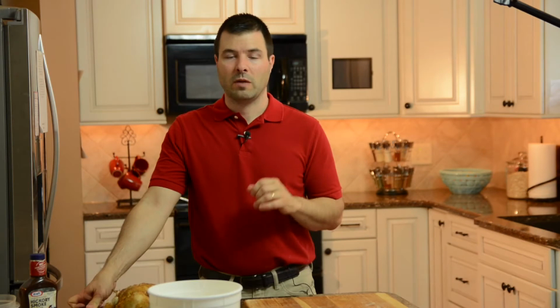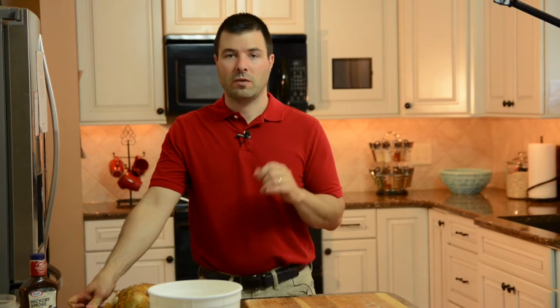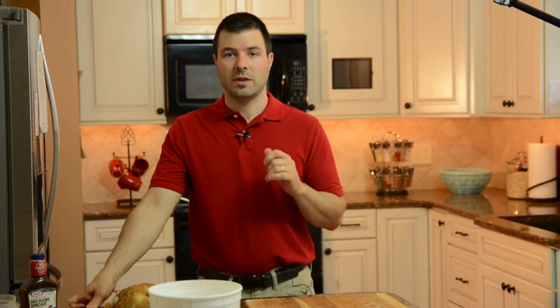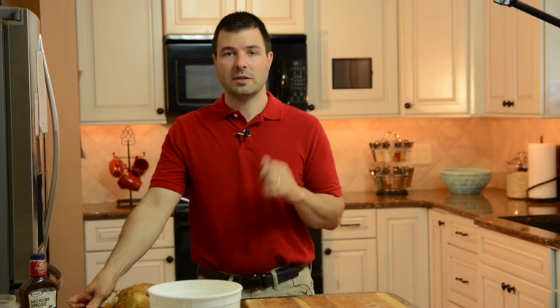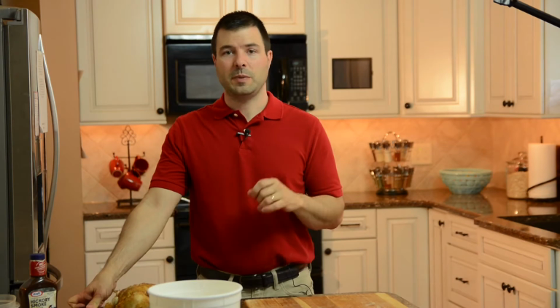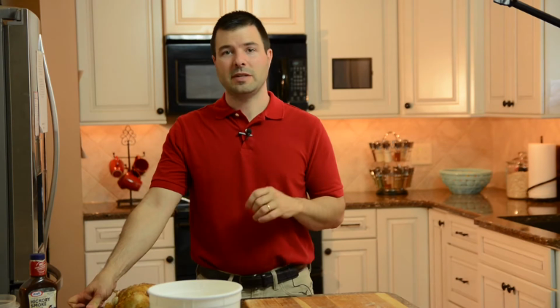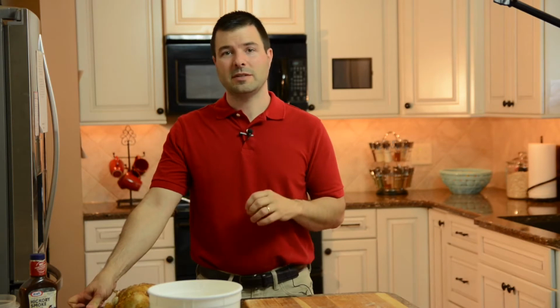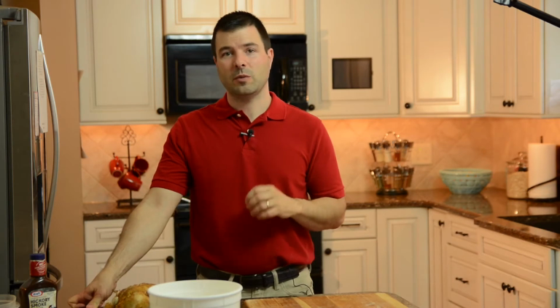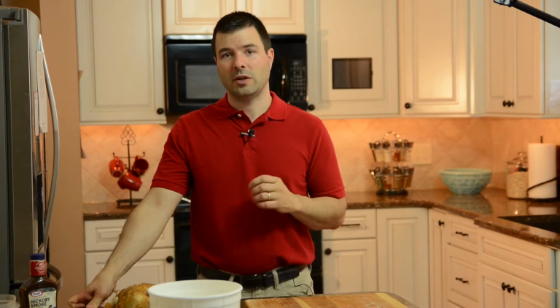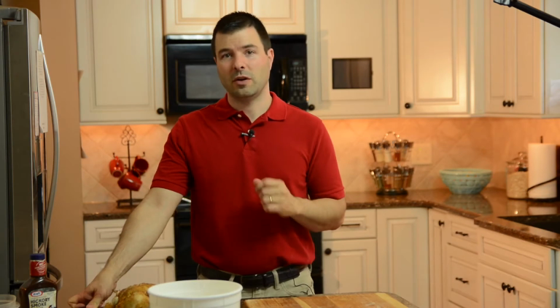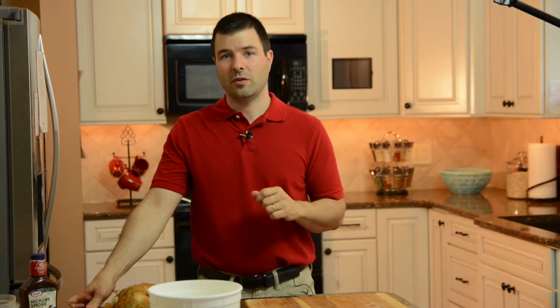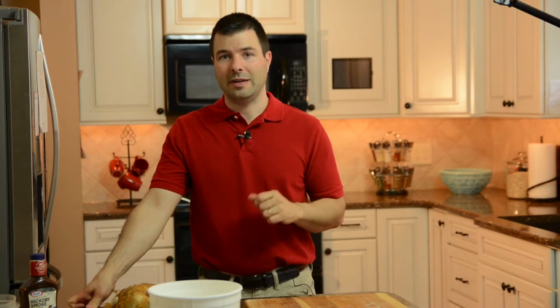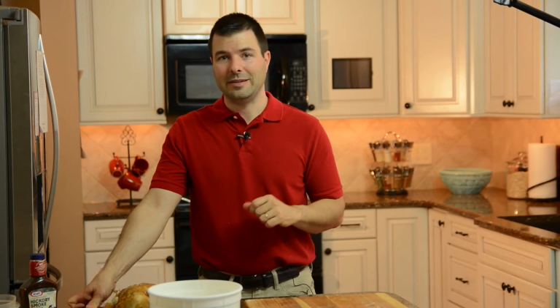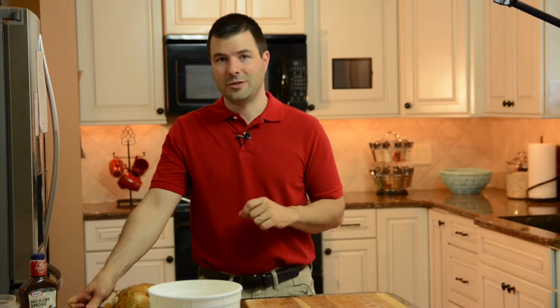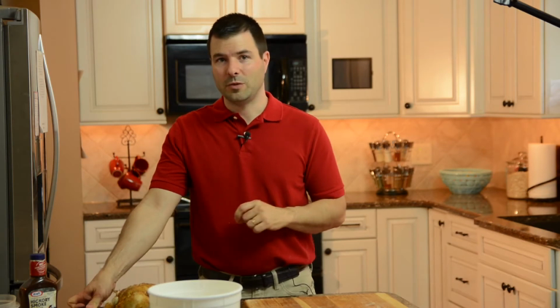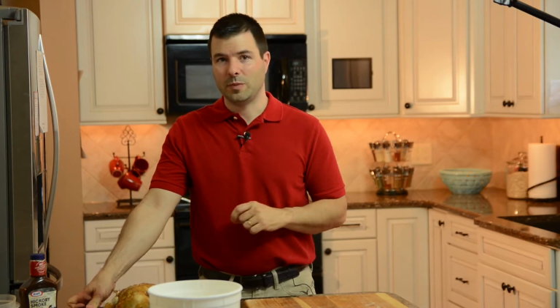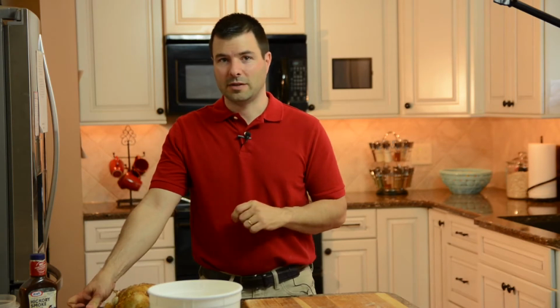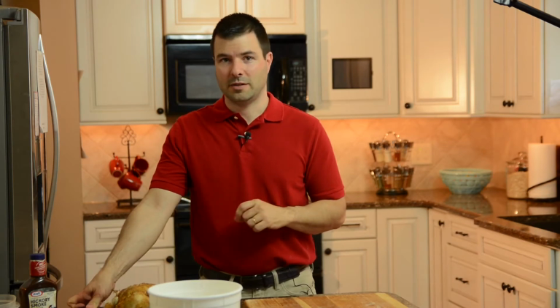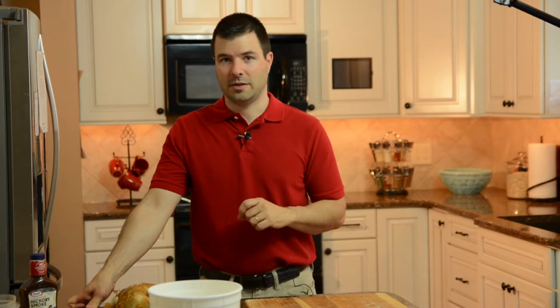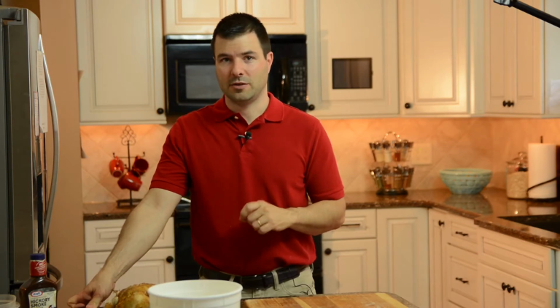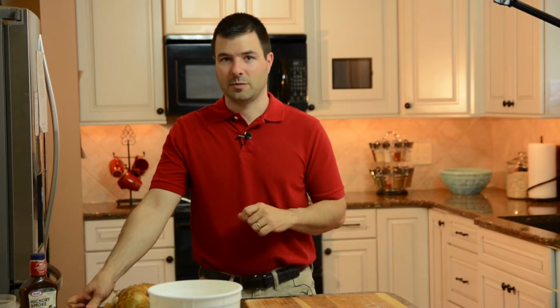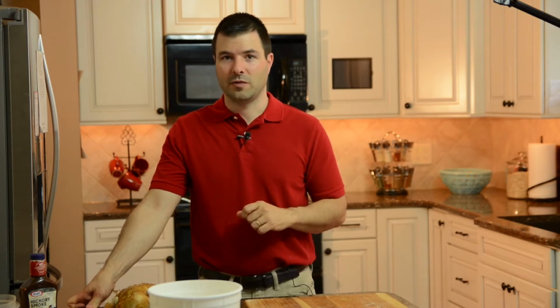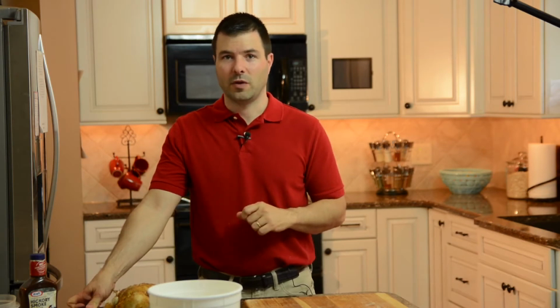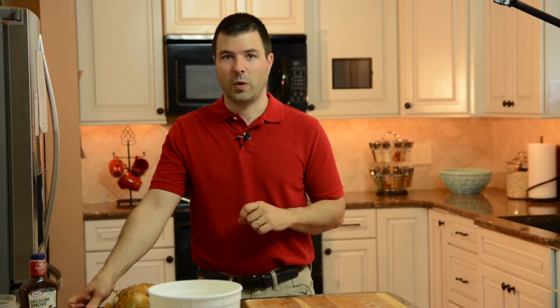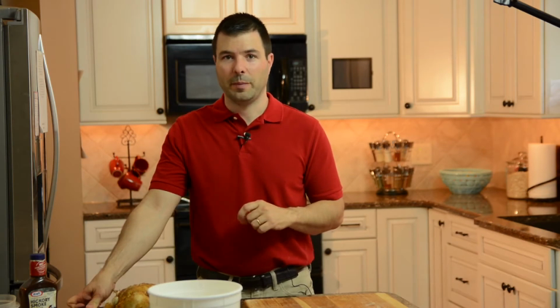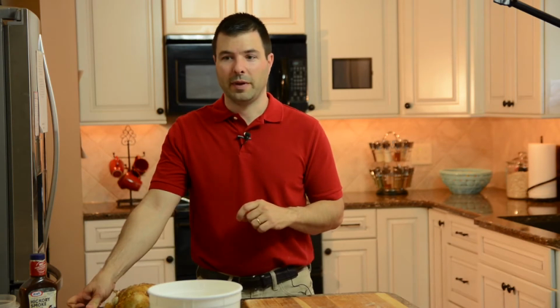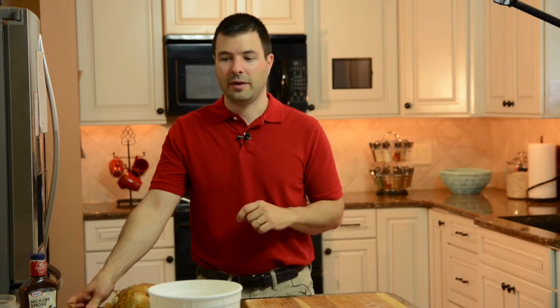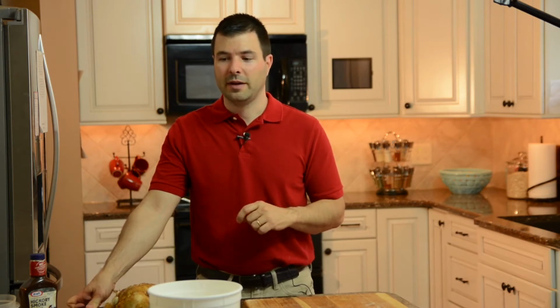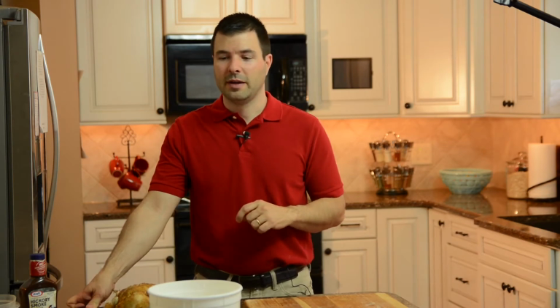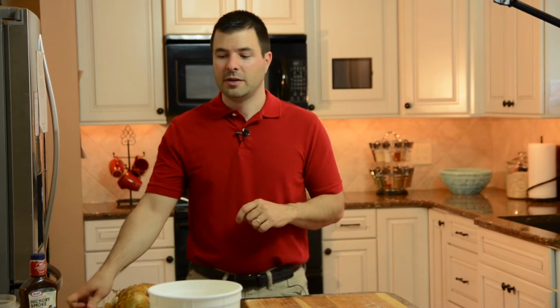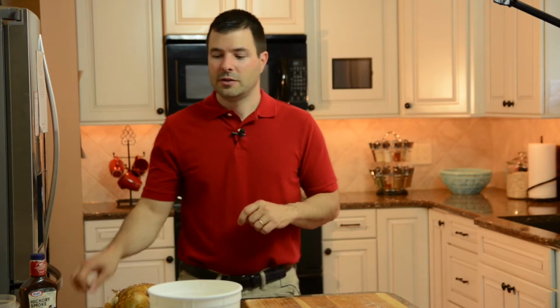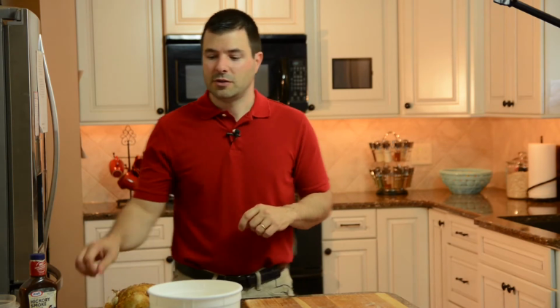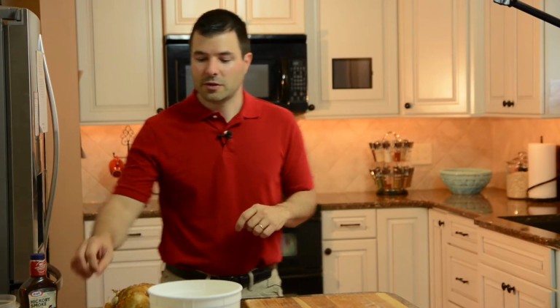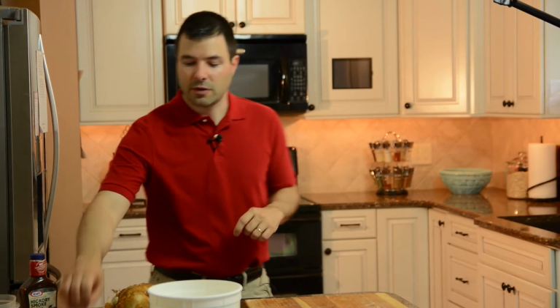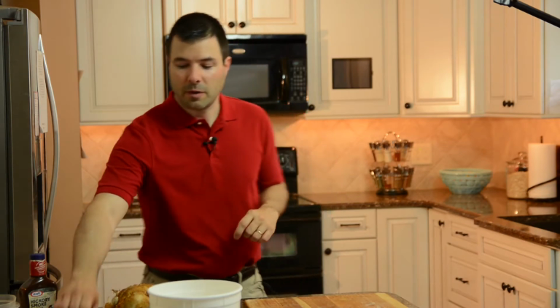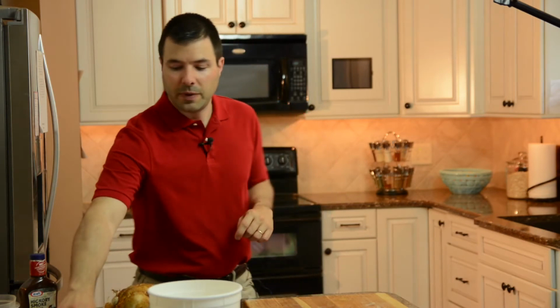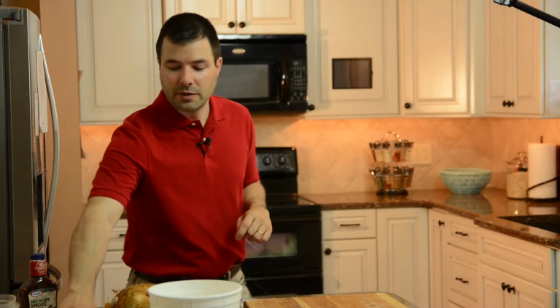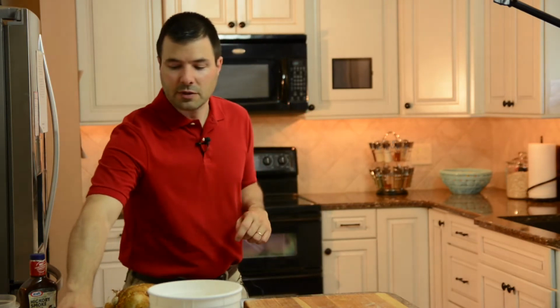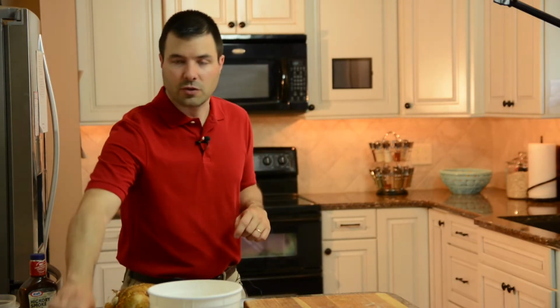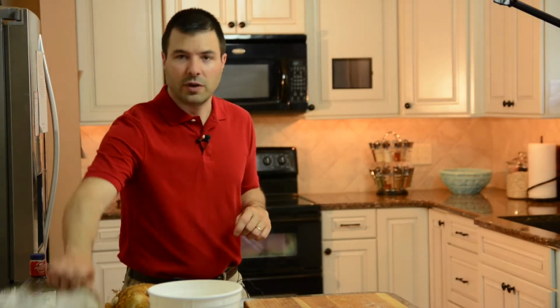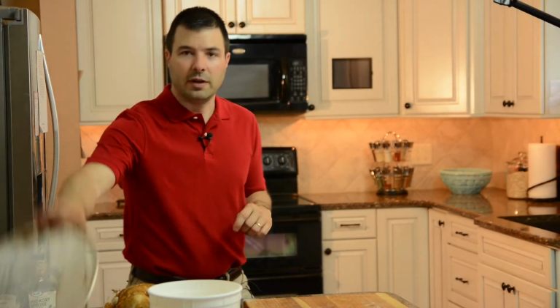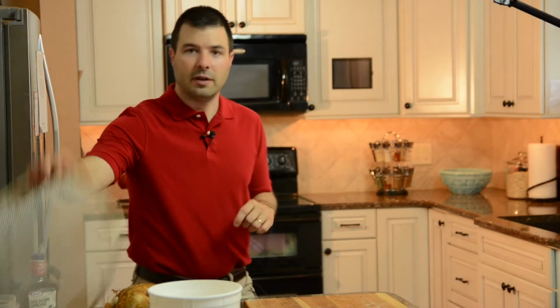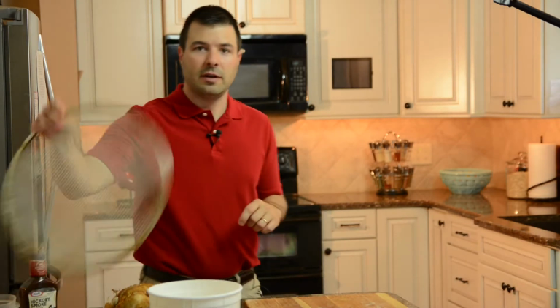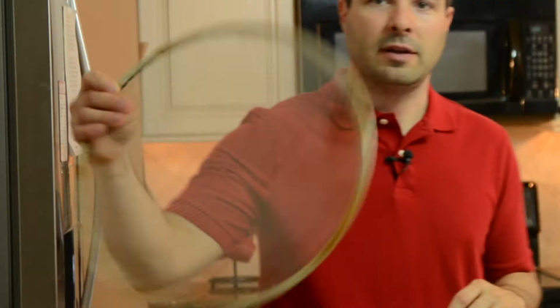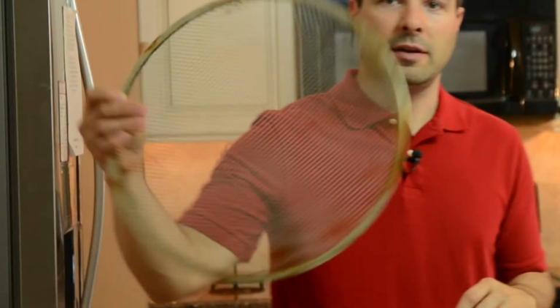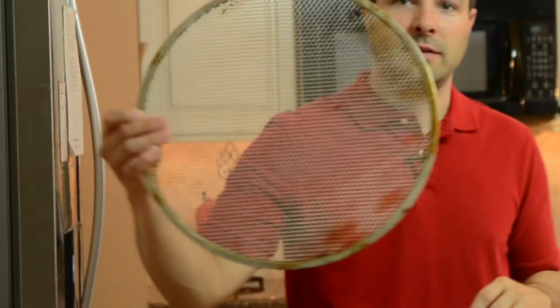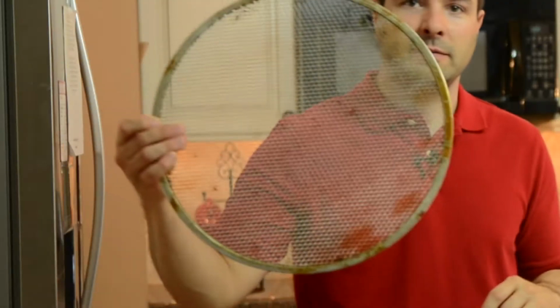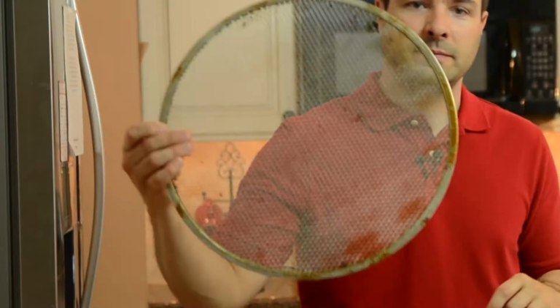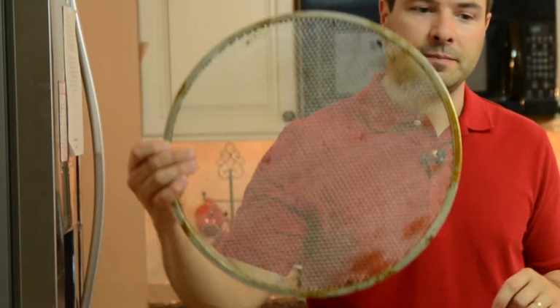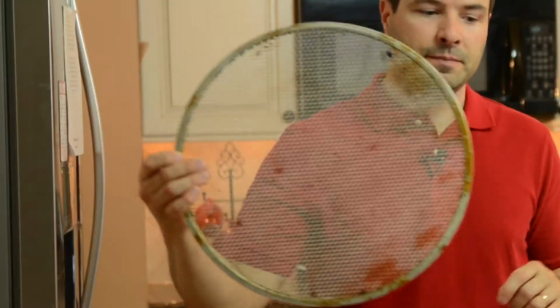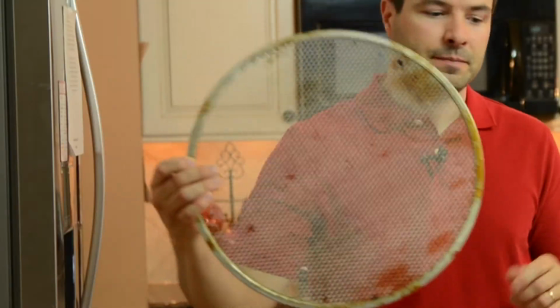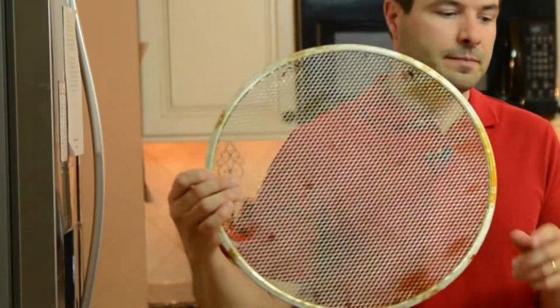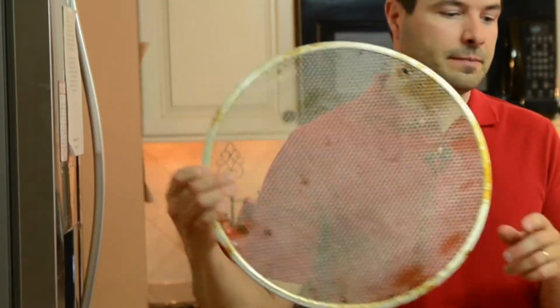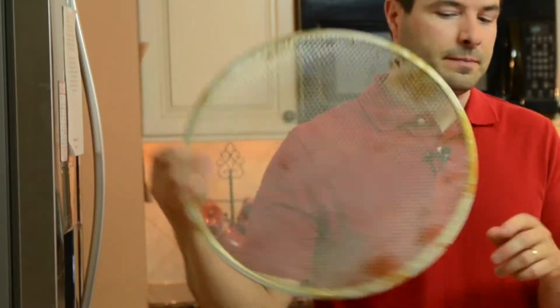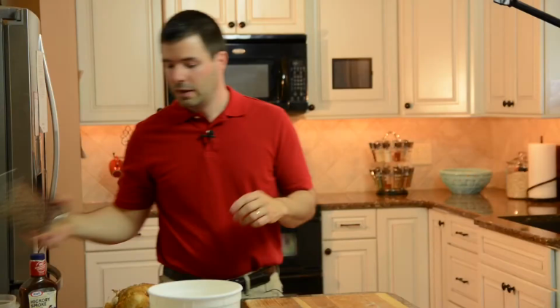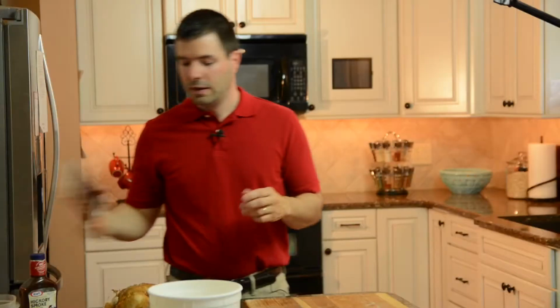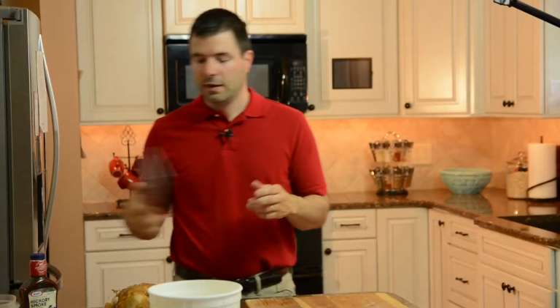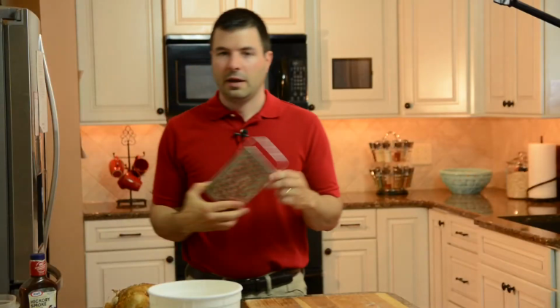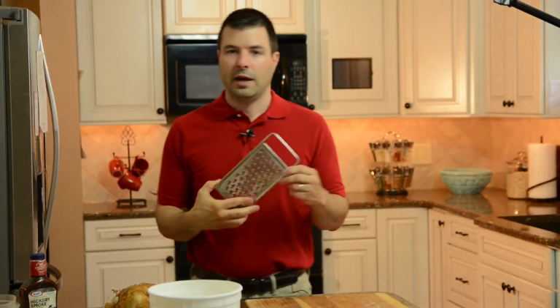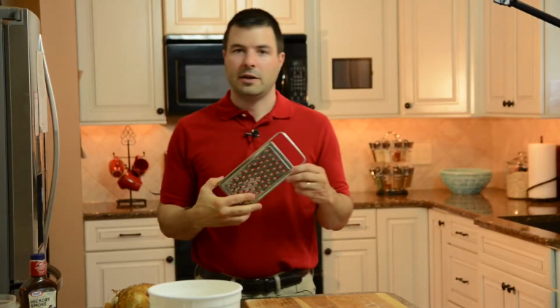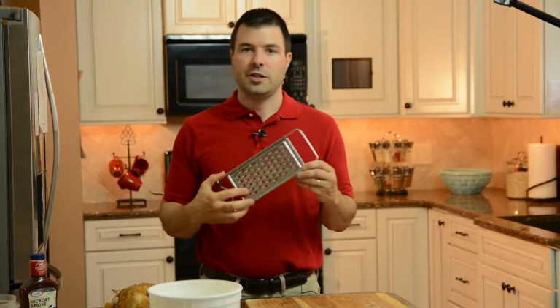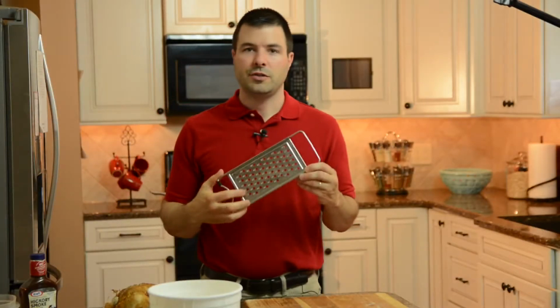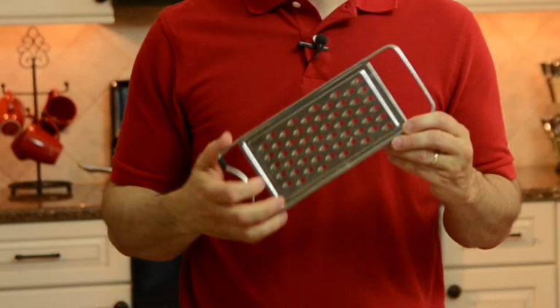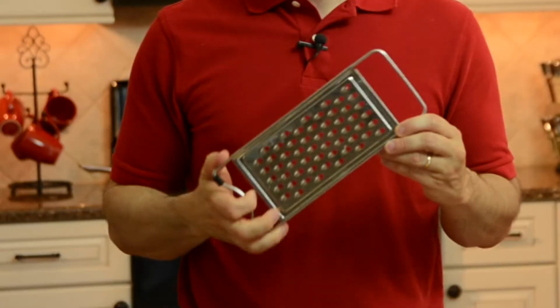For this pizza, we don't need too much in terms of equipment — just our pizza screen and a cheese grater.